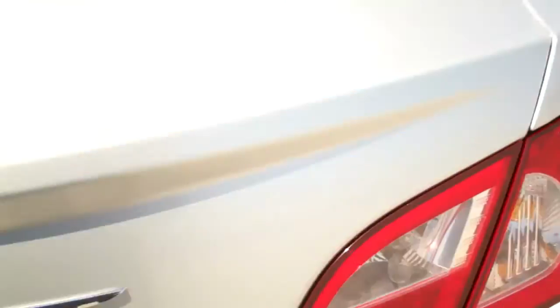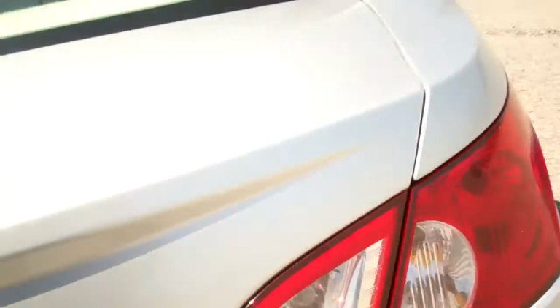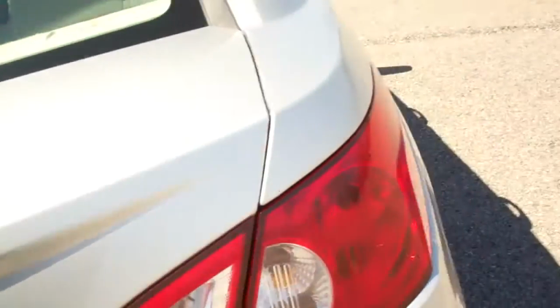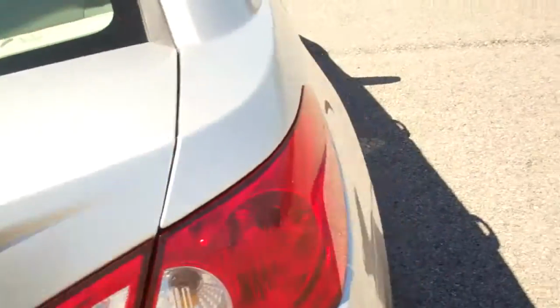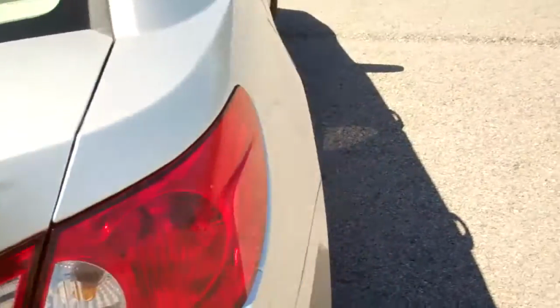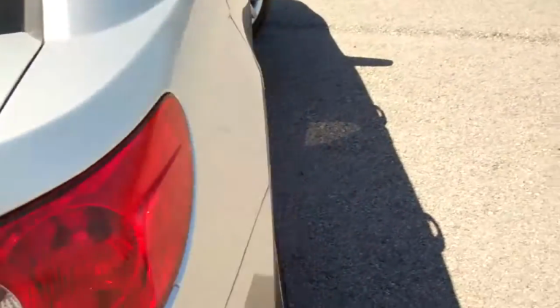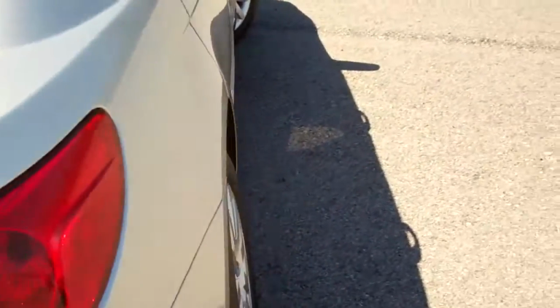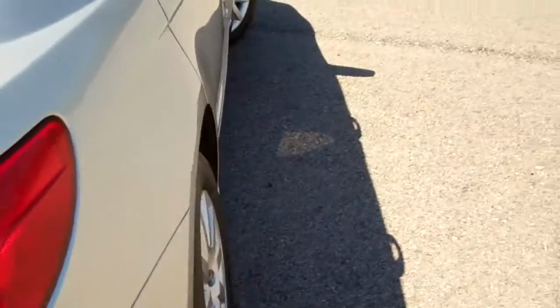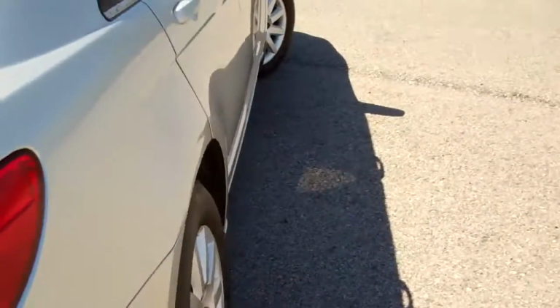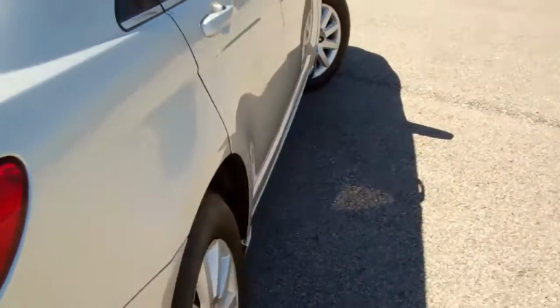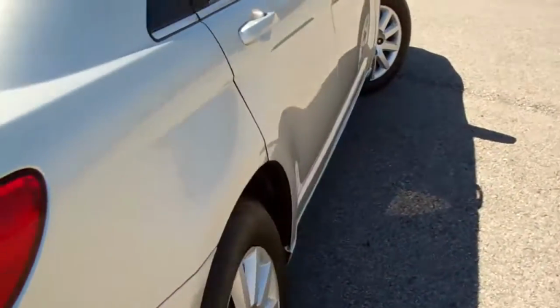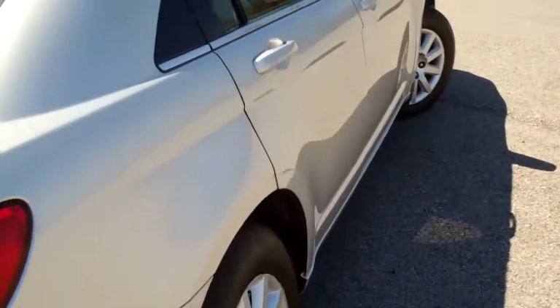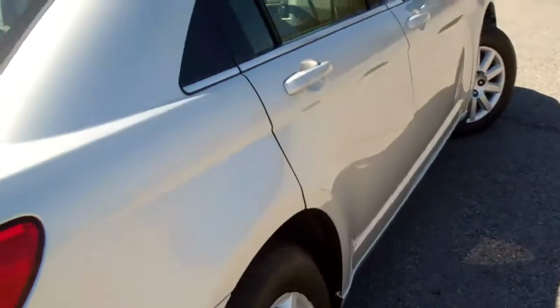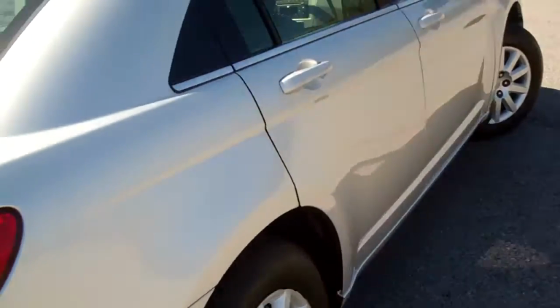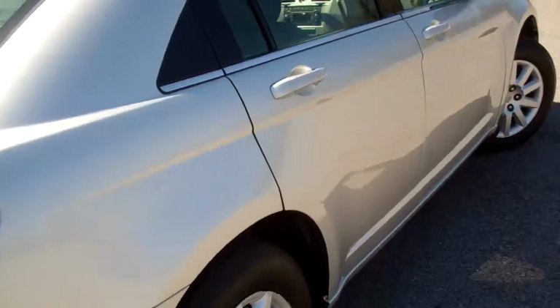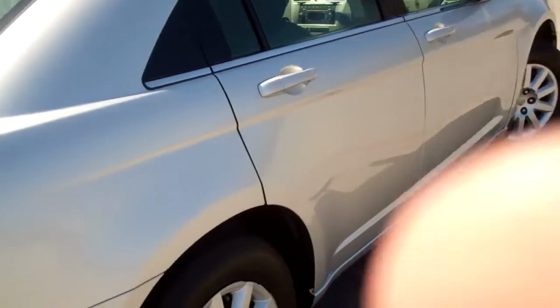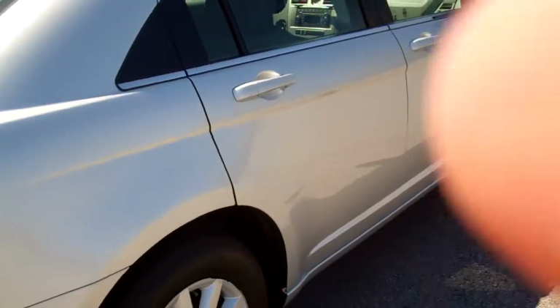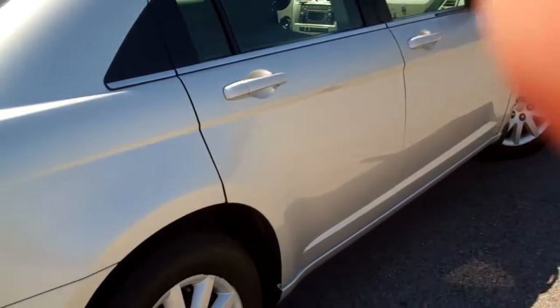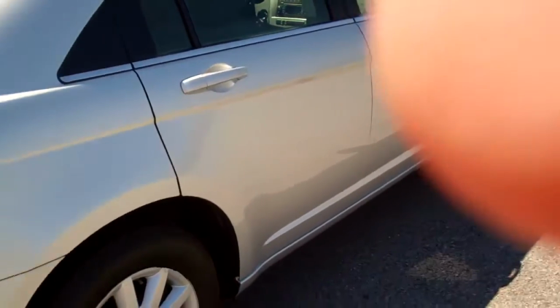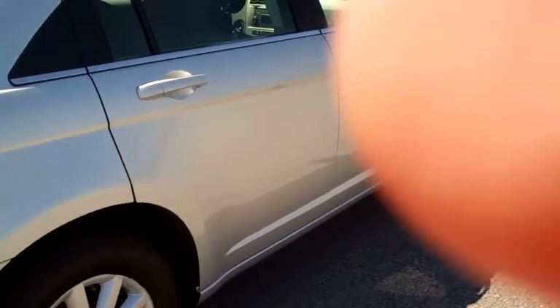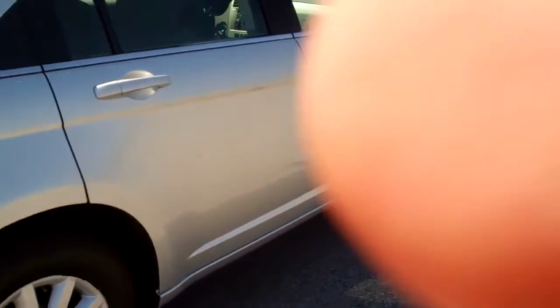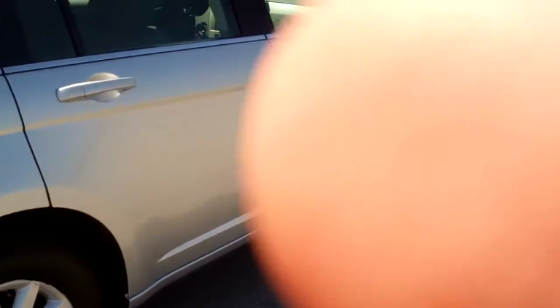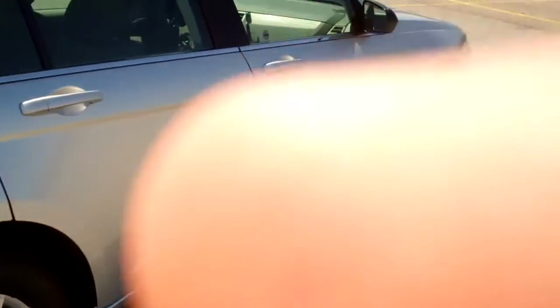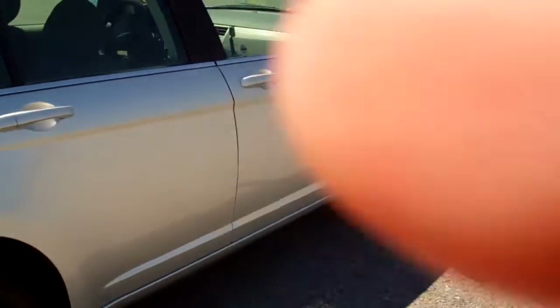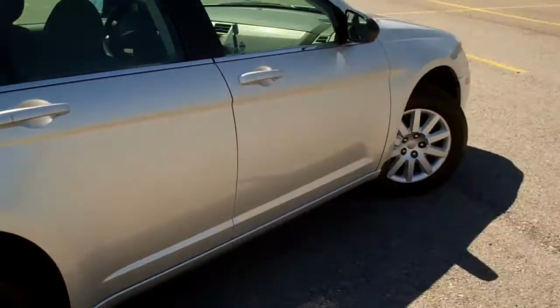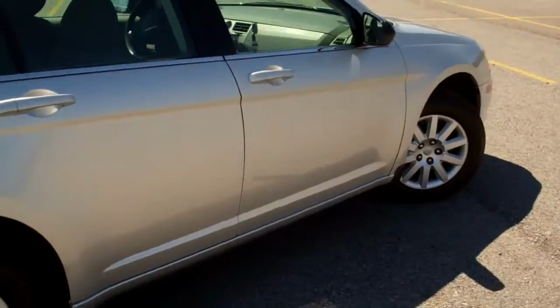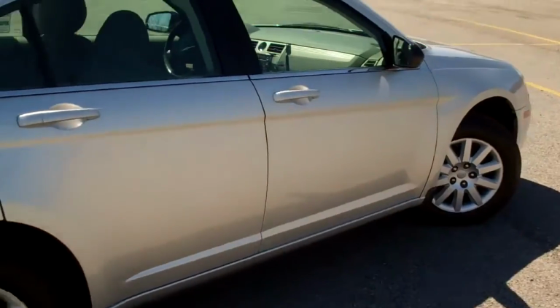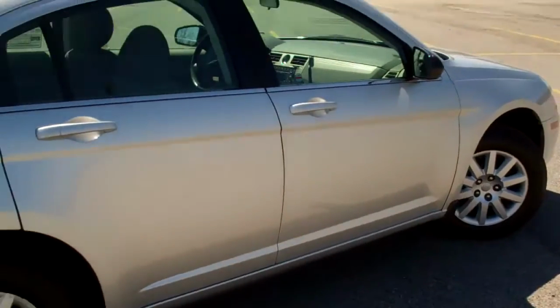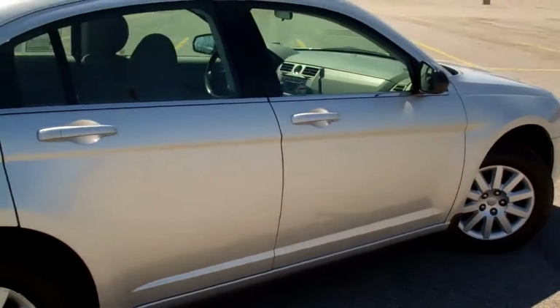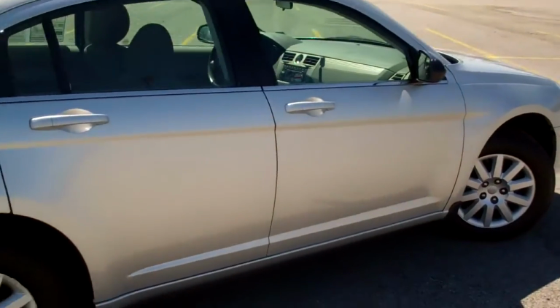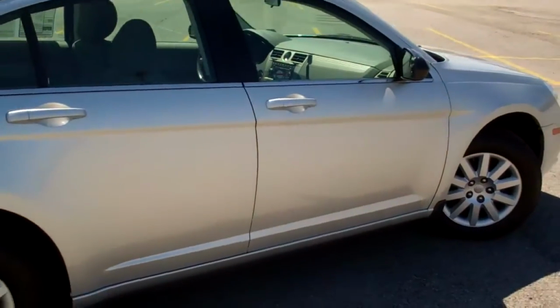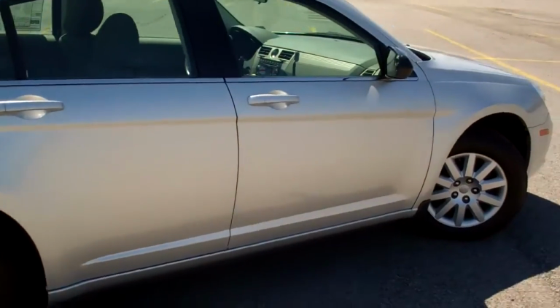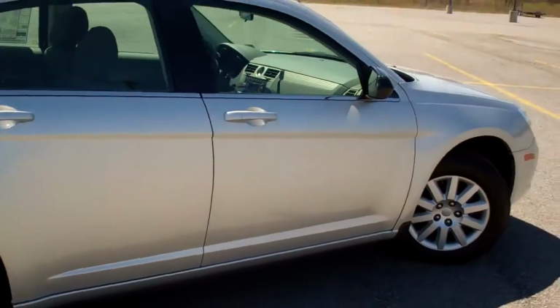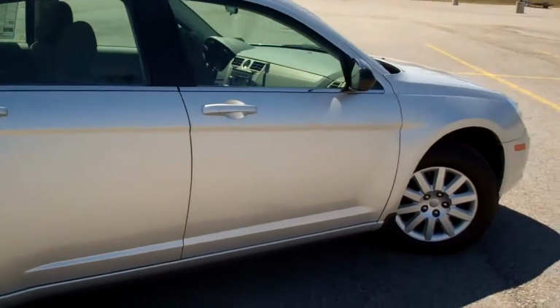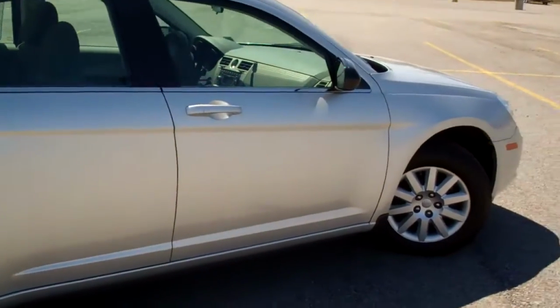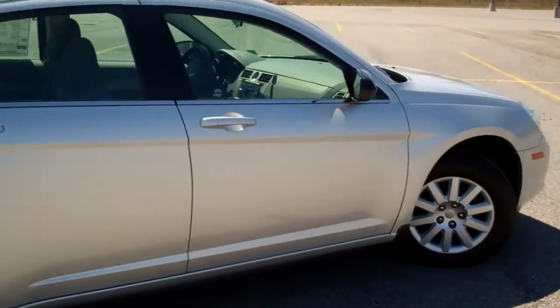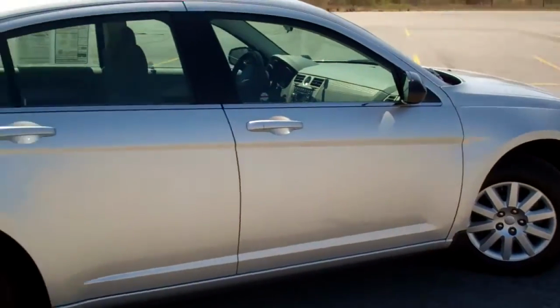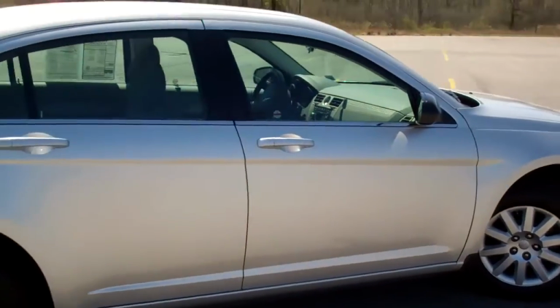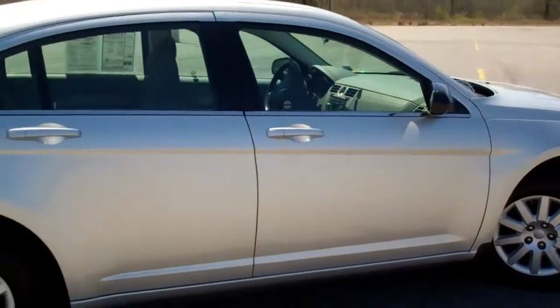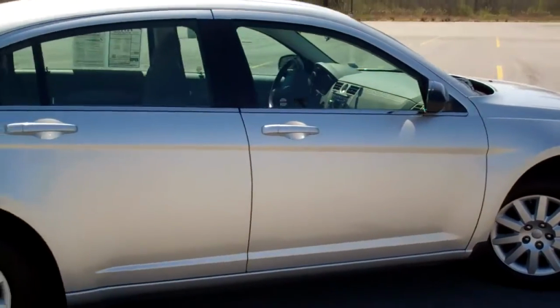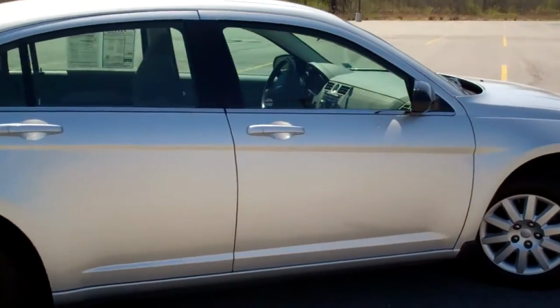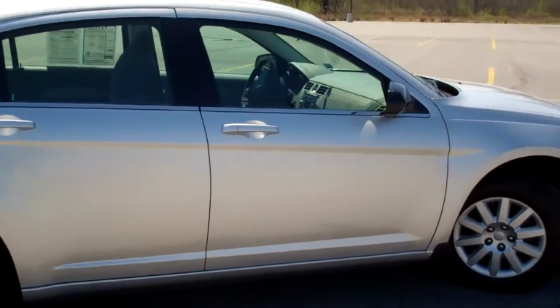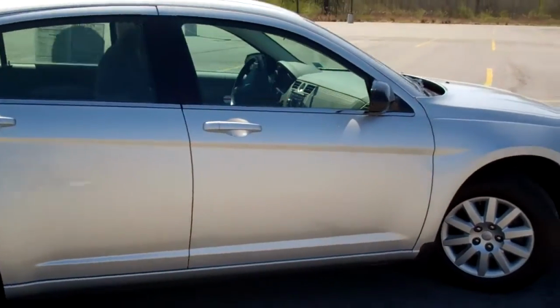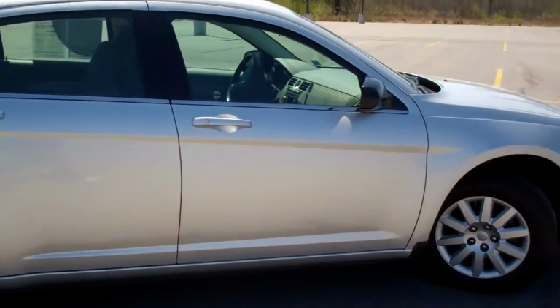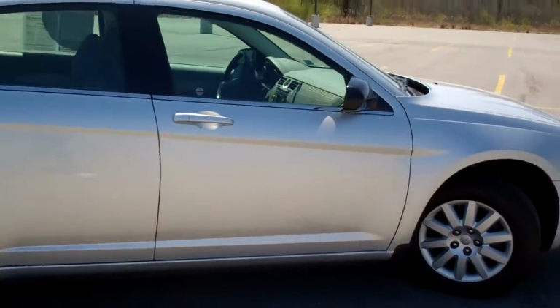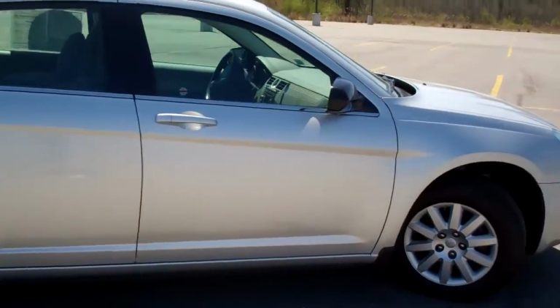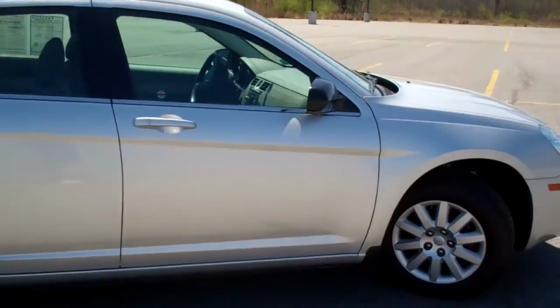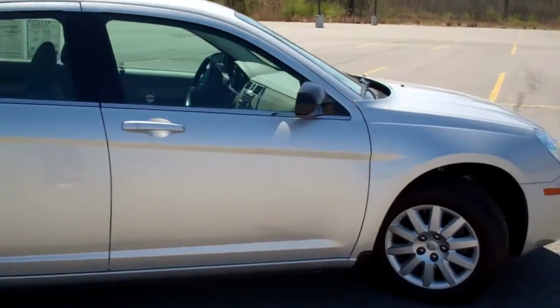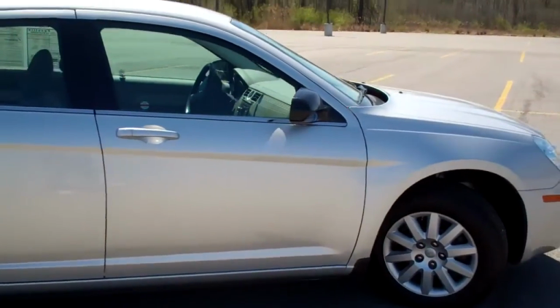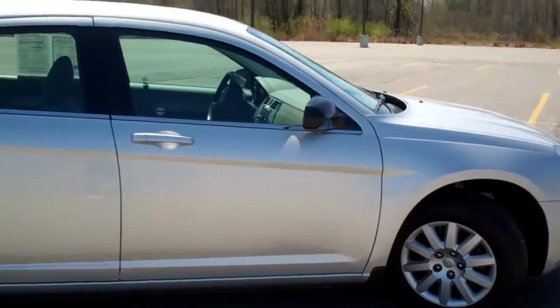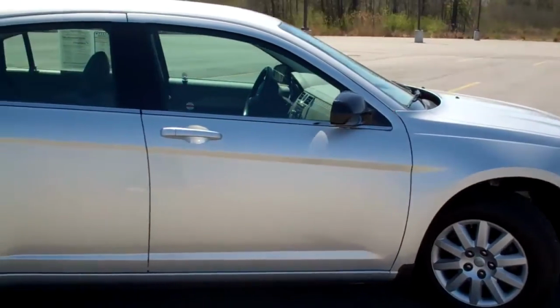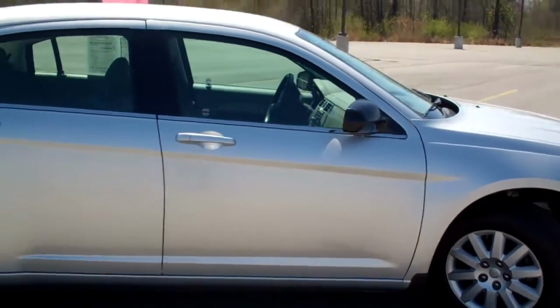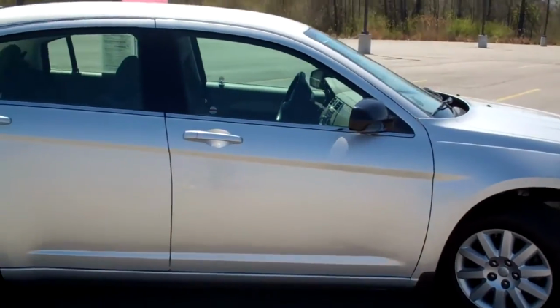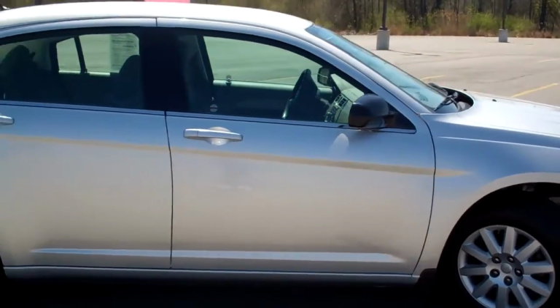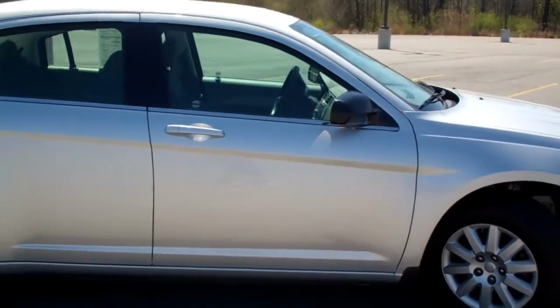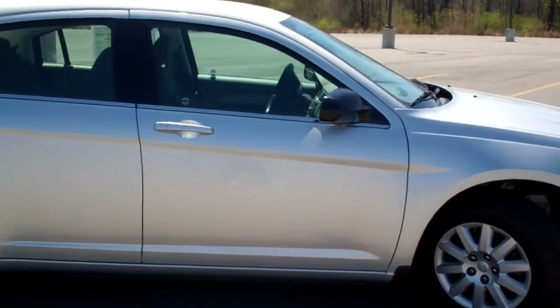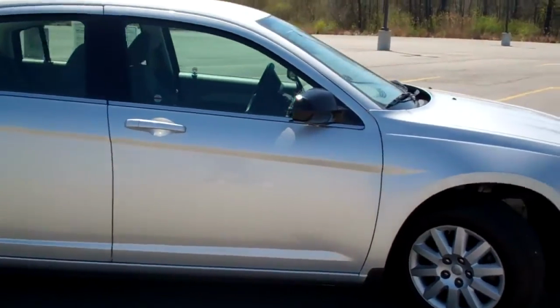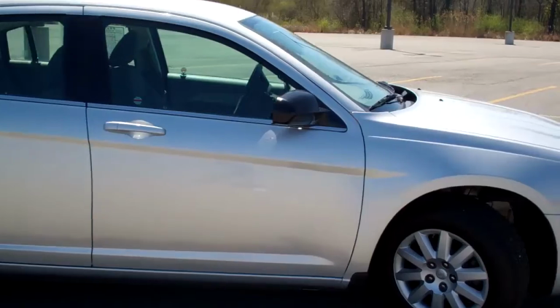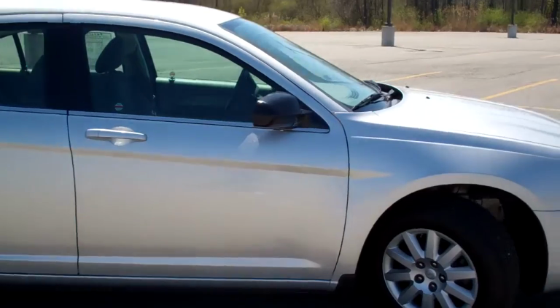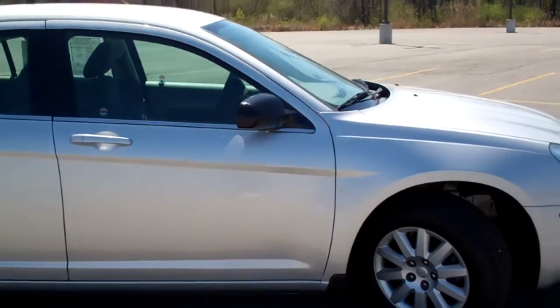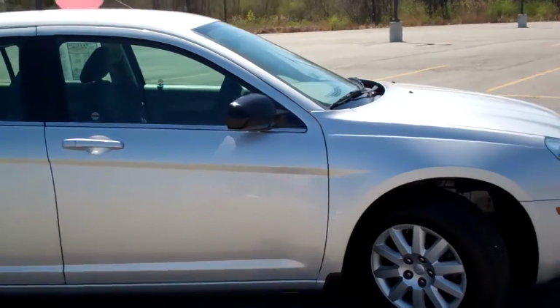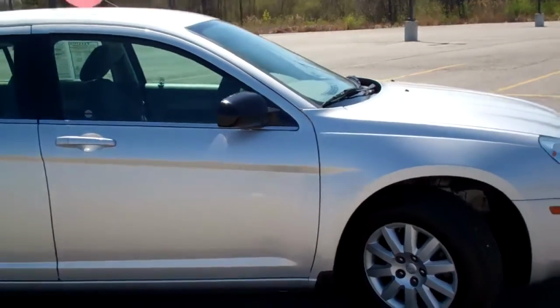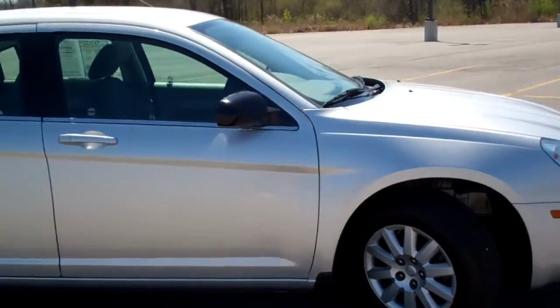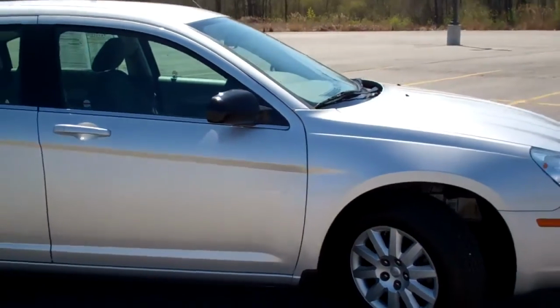You get a lot of space in your trunk for luggage and whatnot. It's a great all-around family car, and not to mention it's American made.